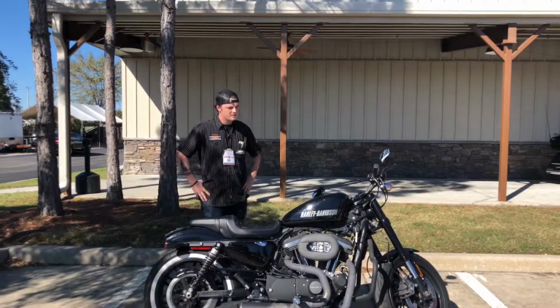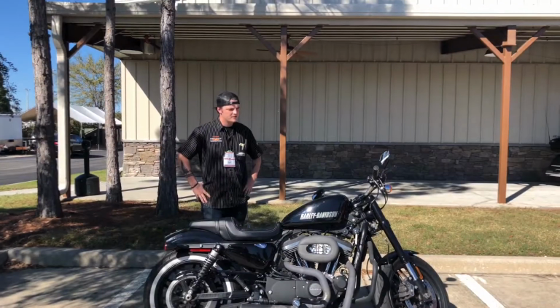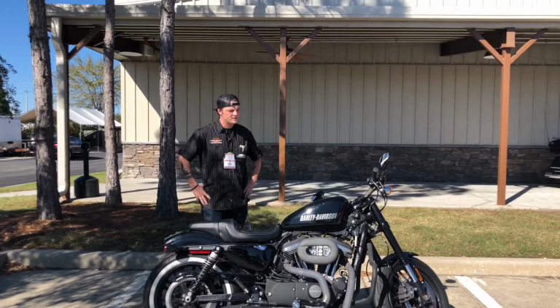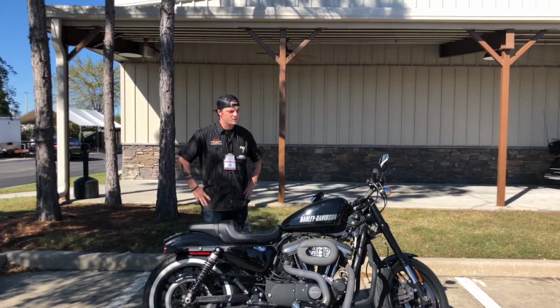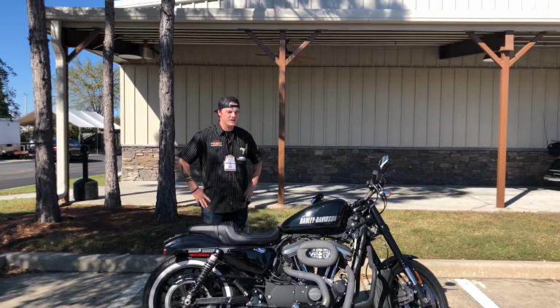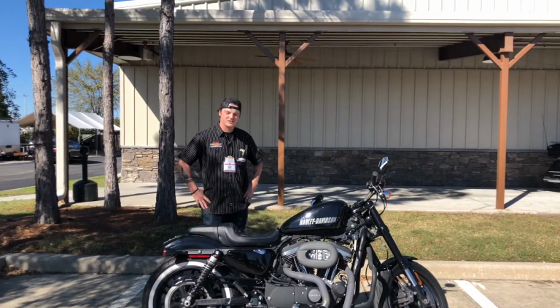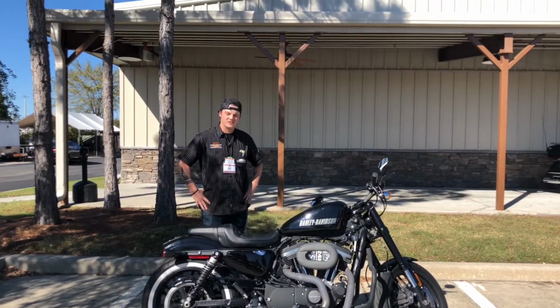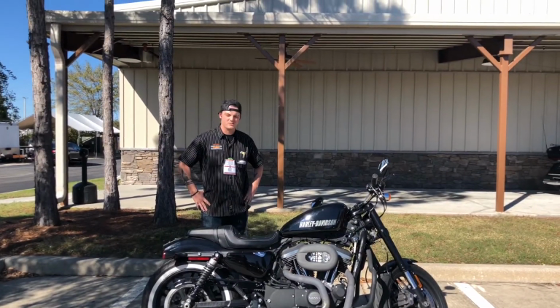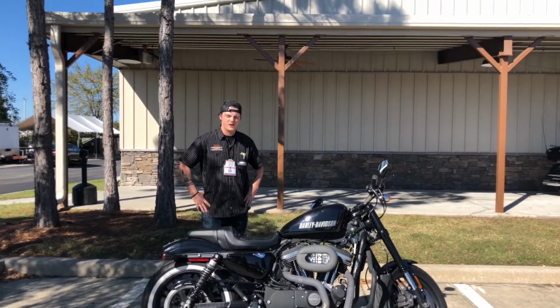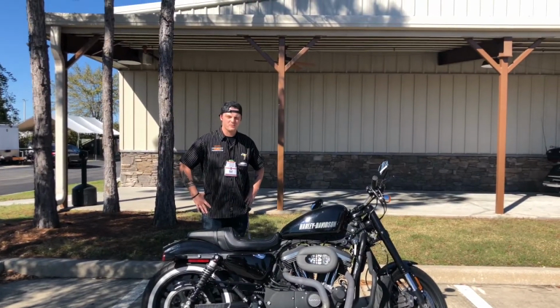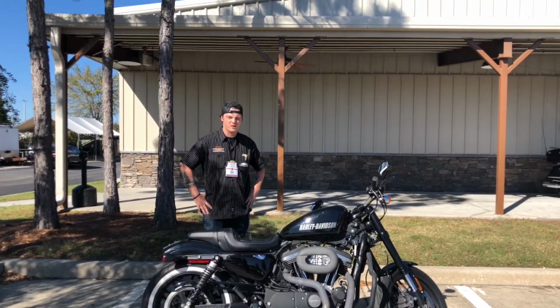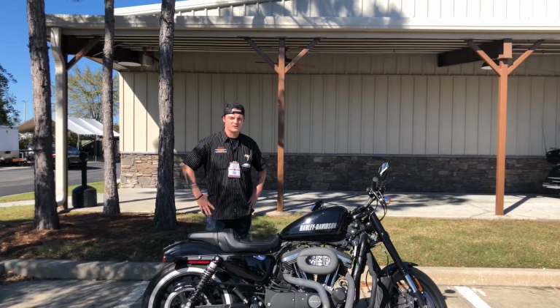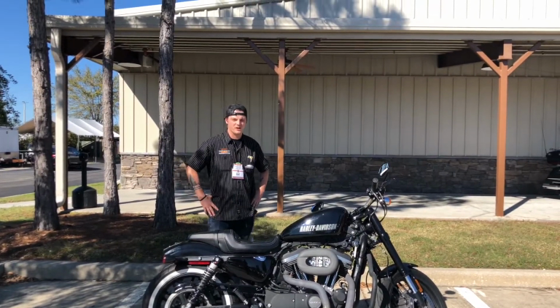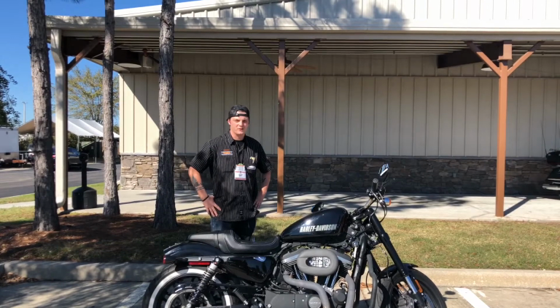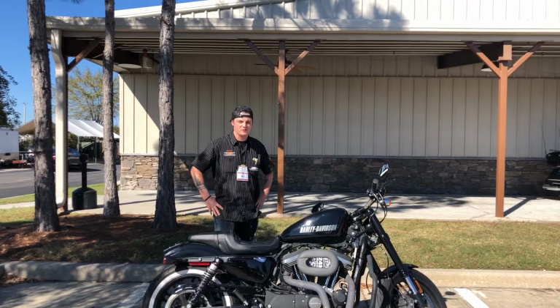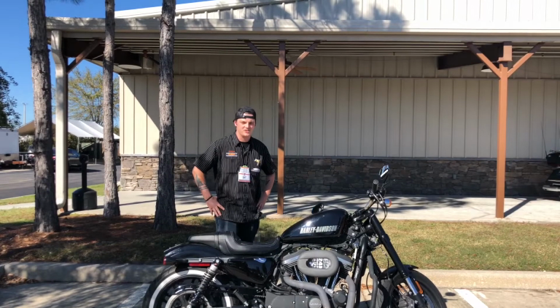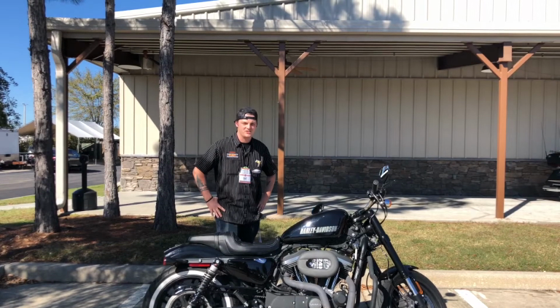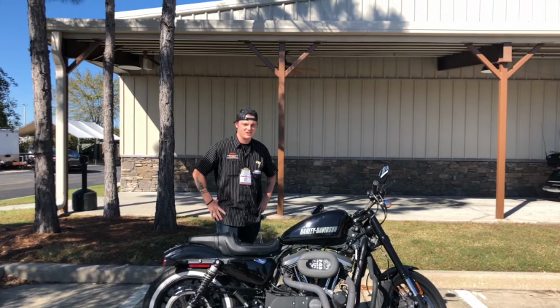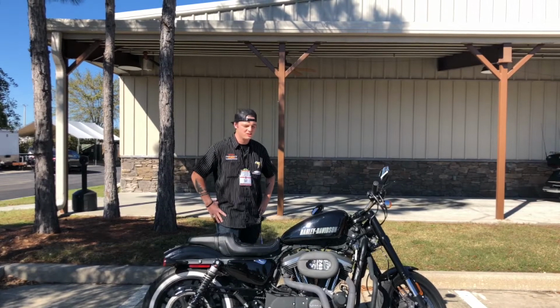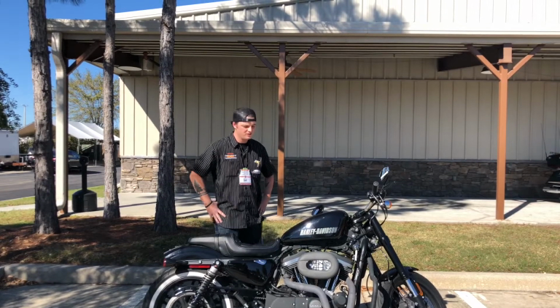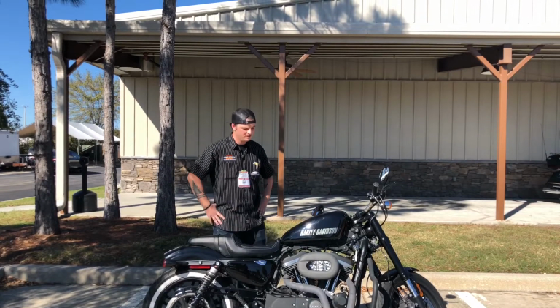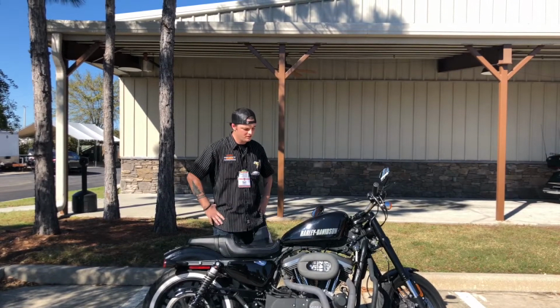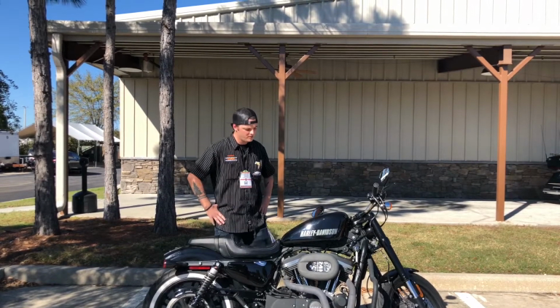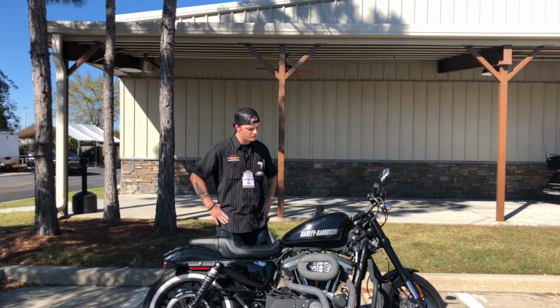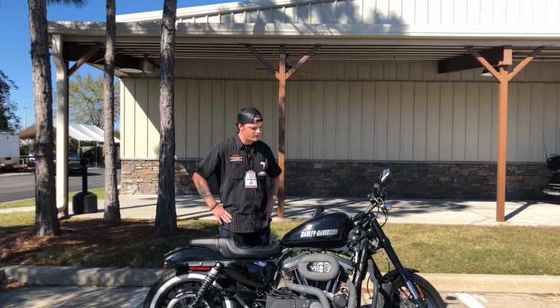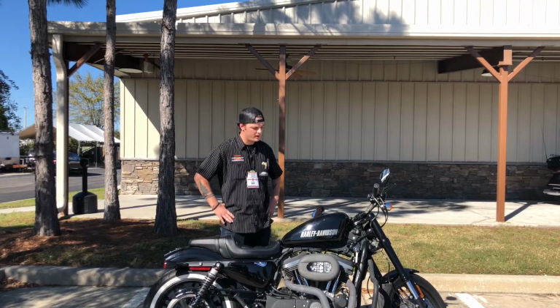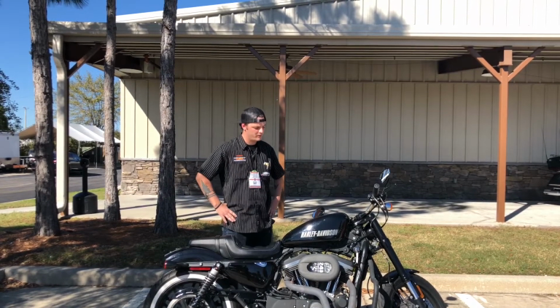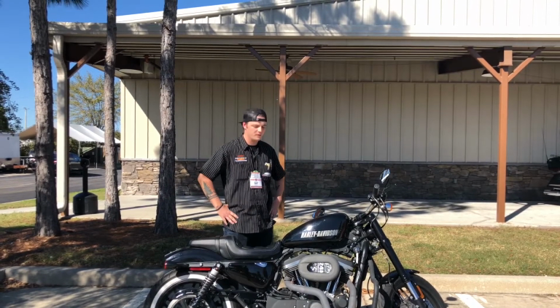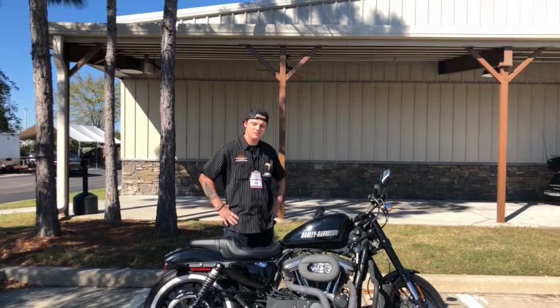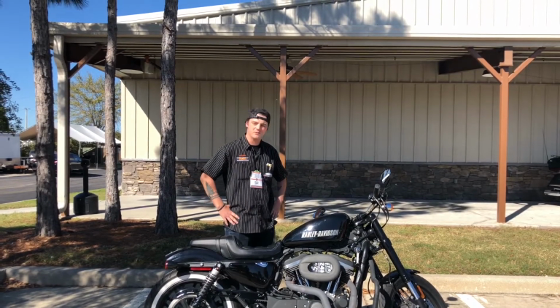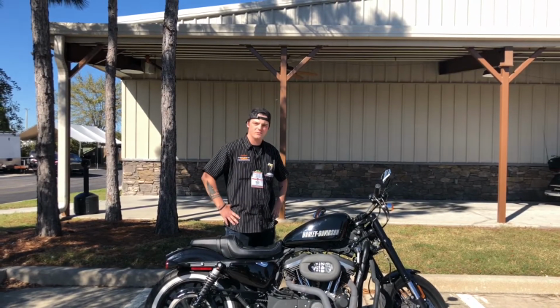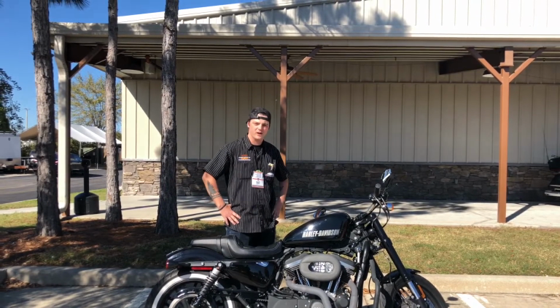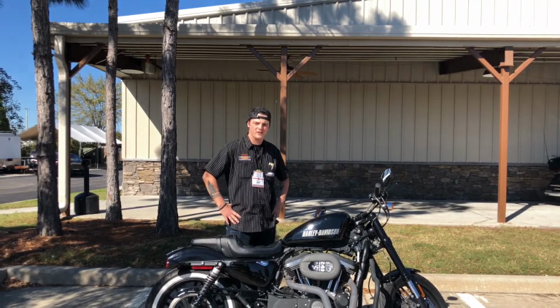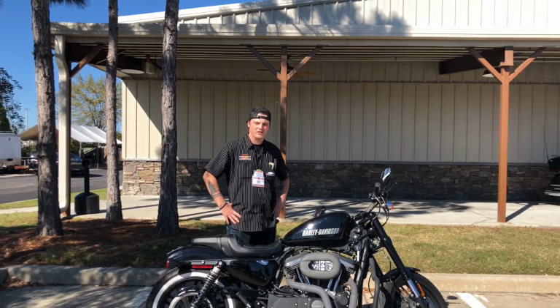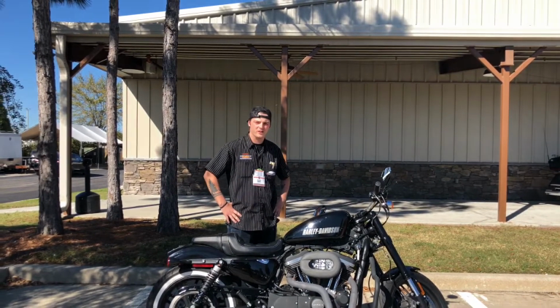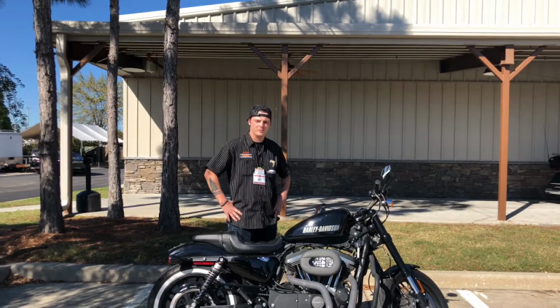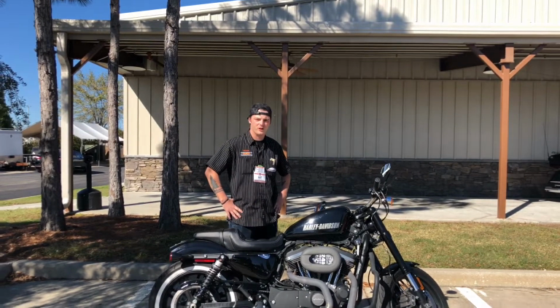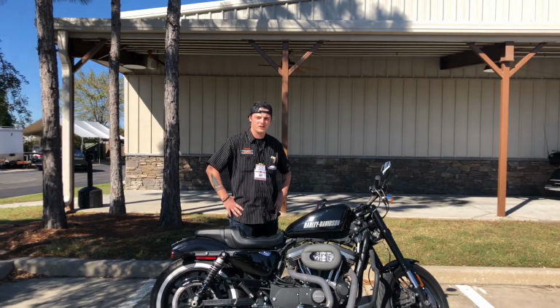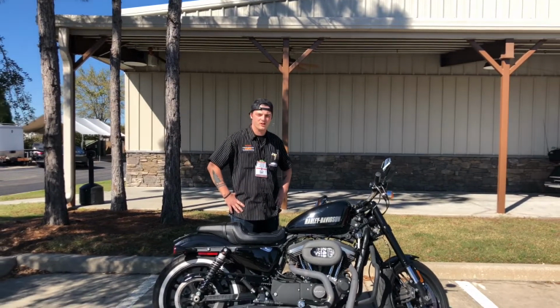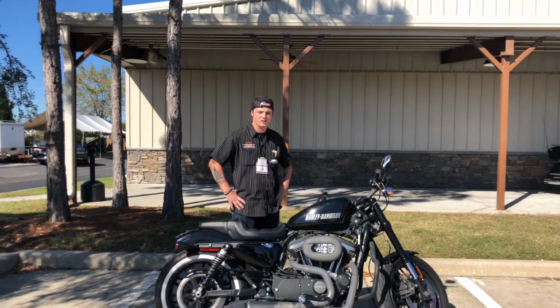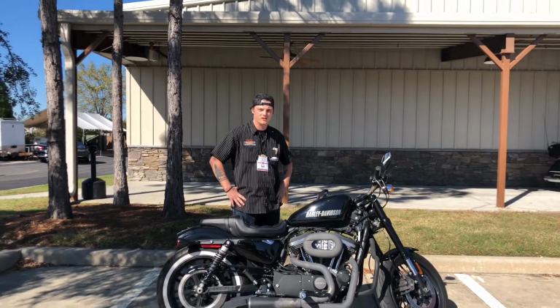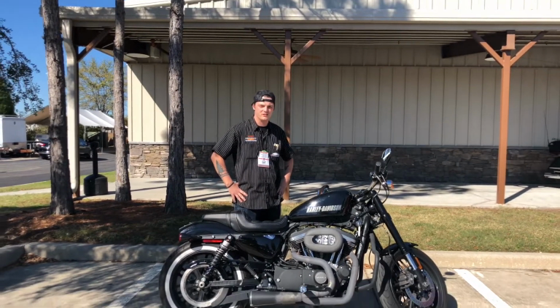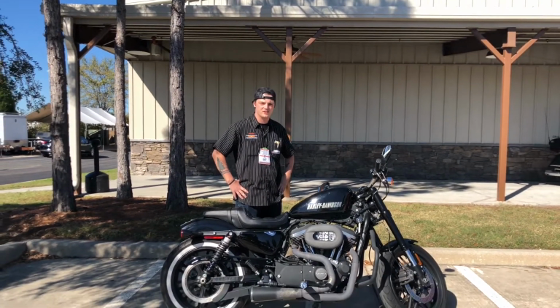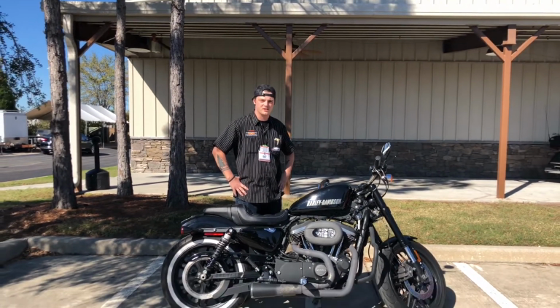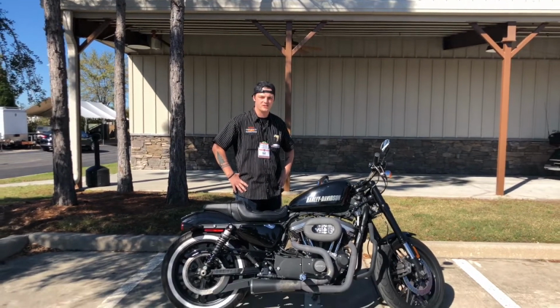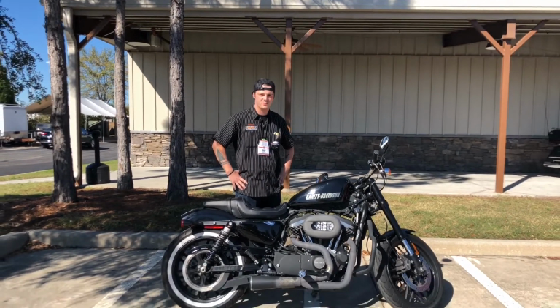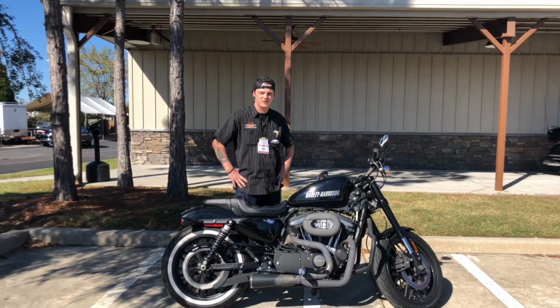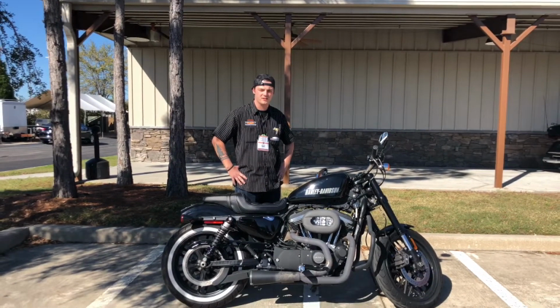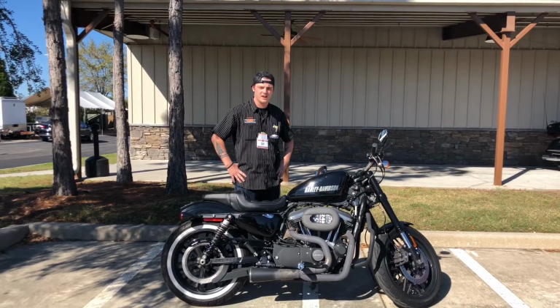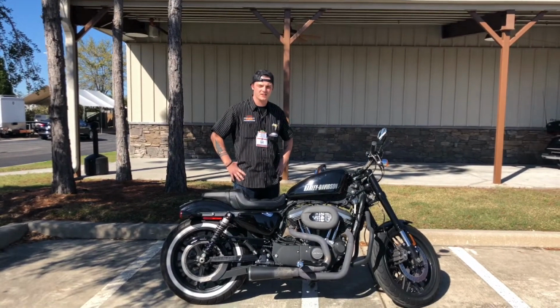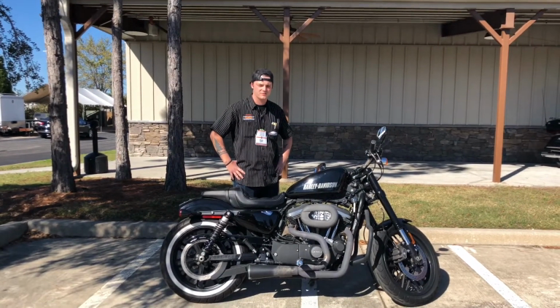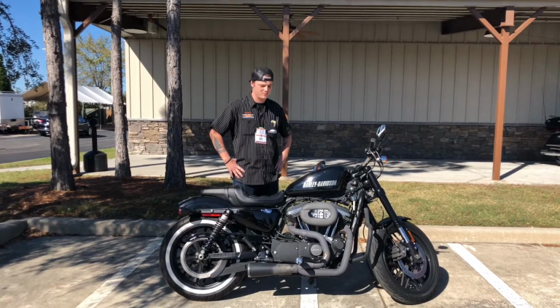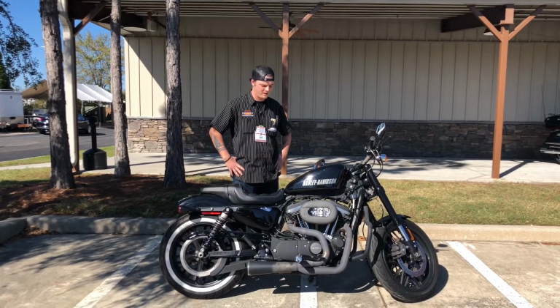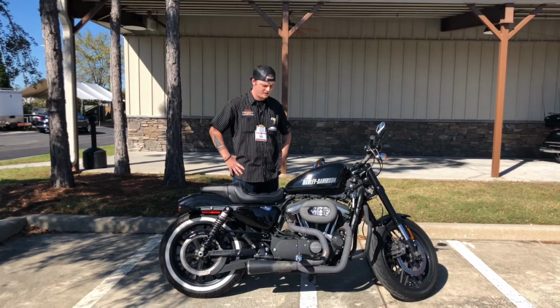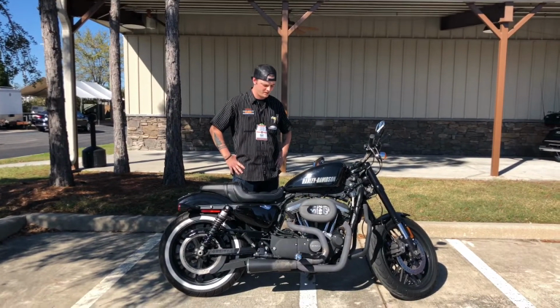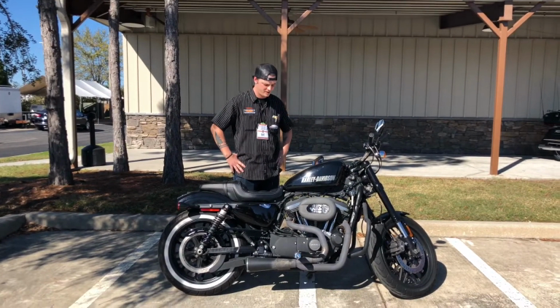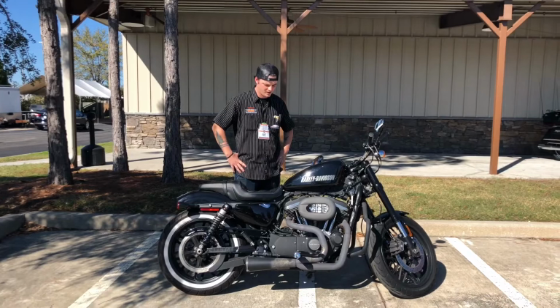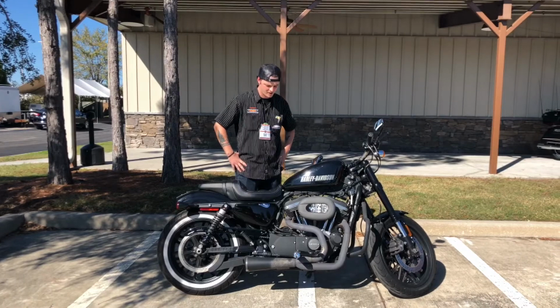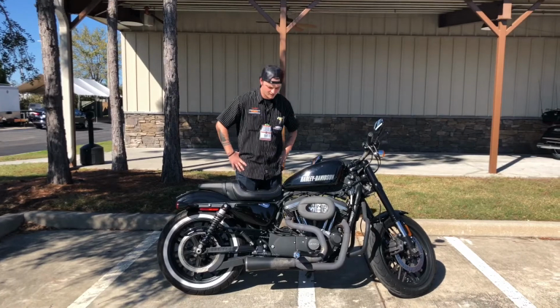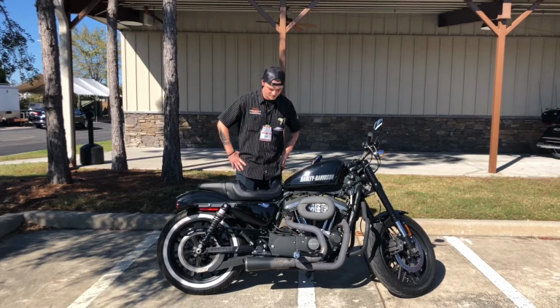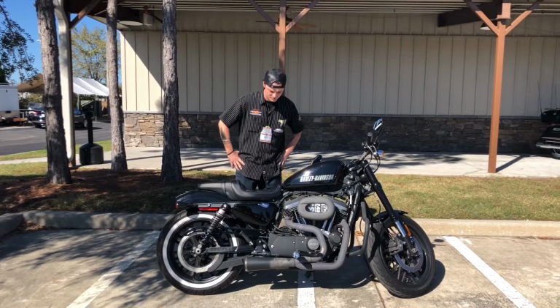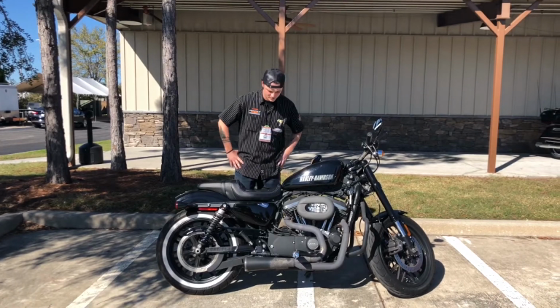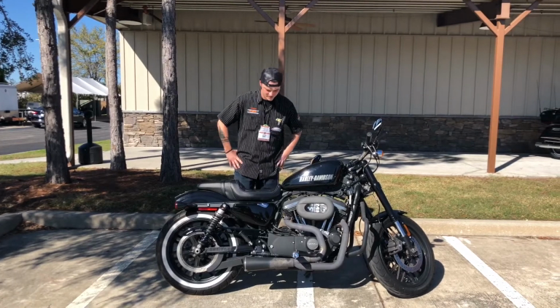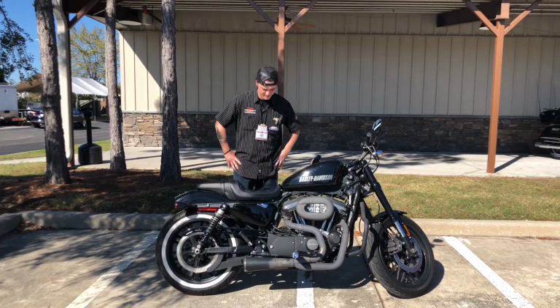So we've got this bike priced down to a steal. We have it right down here at Brandon Harley-Davidson. Come in and ask for Brandon — we've got you covered.